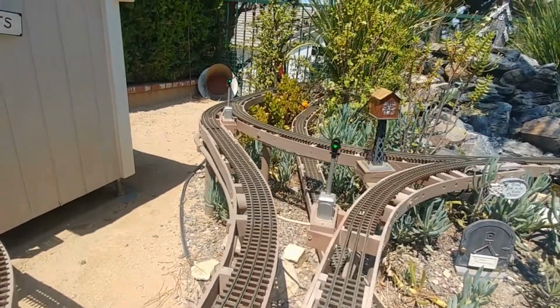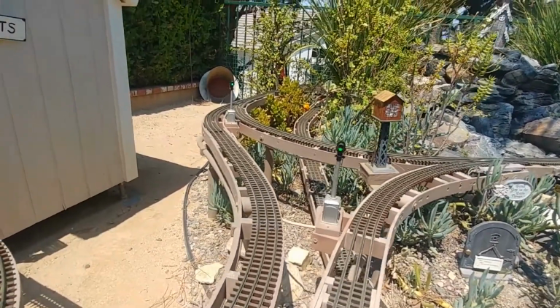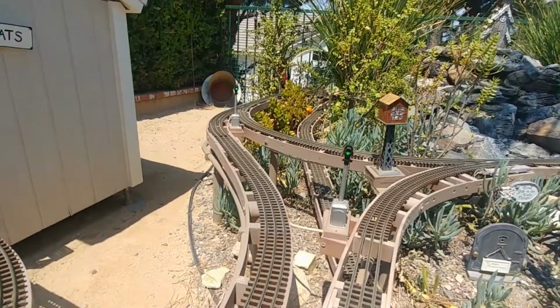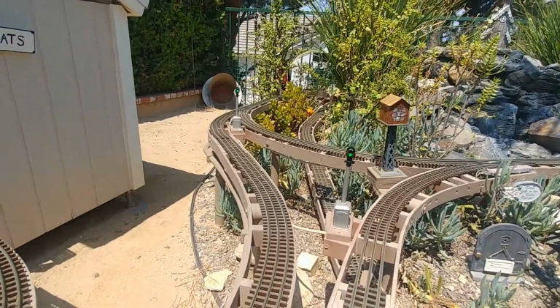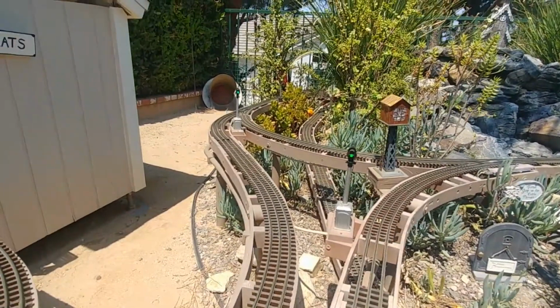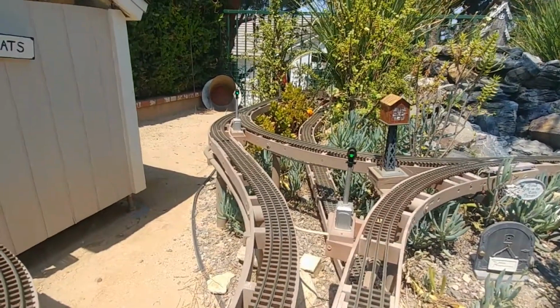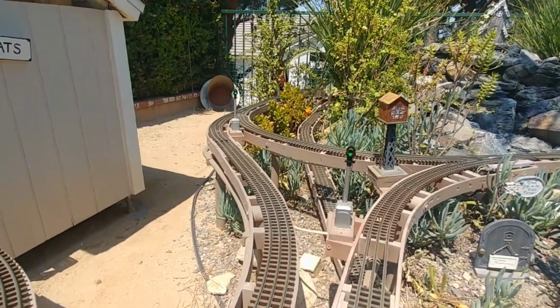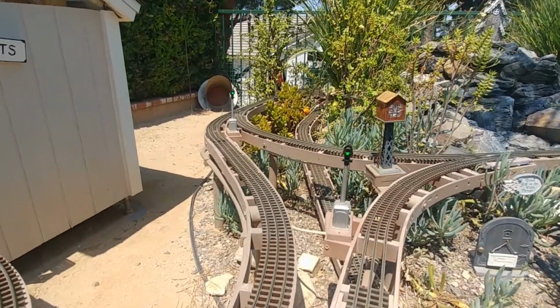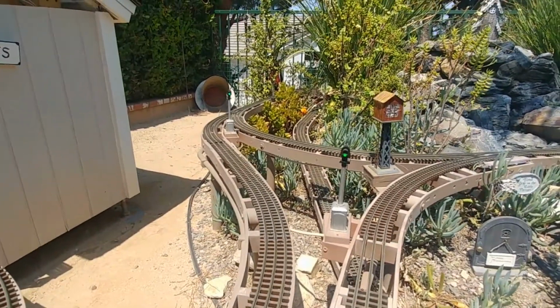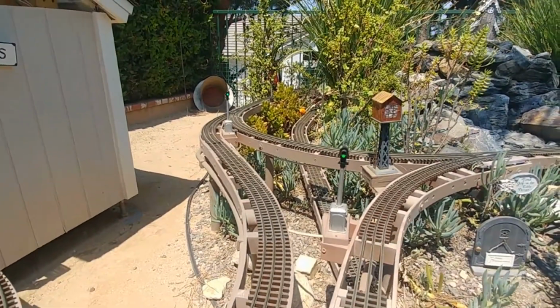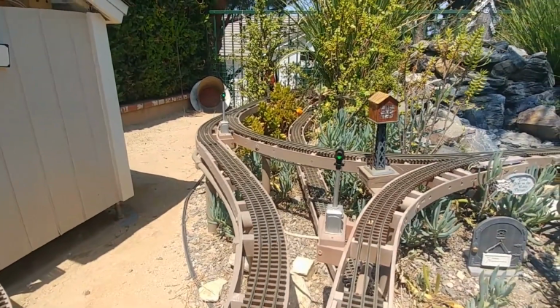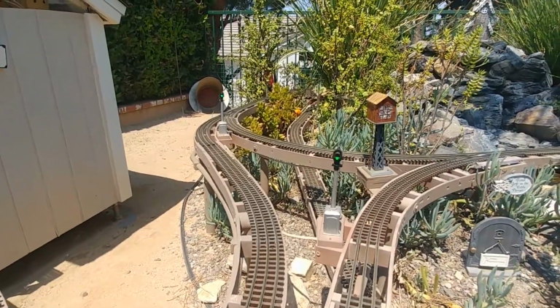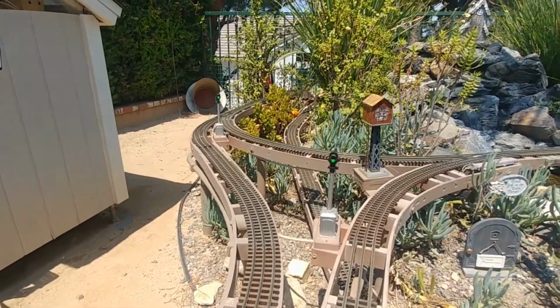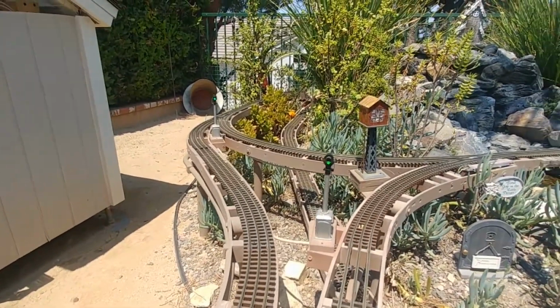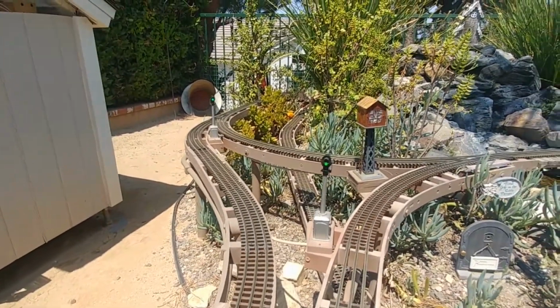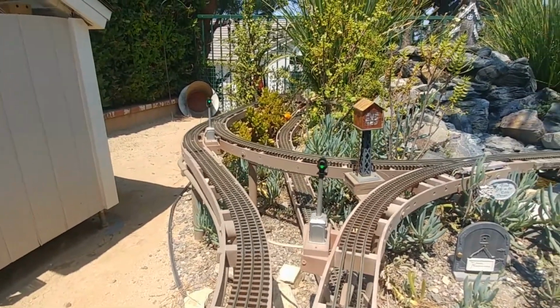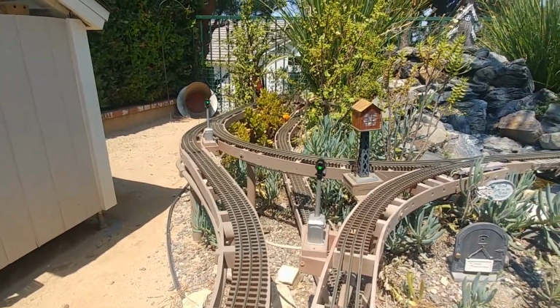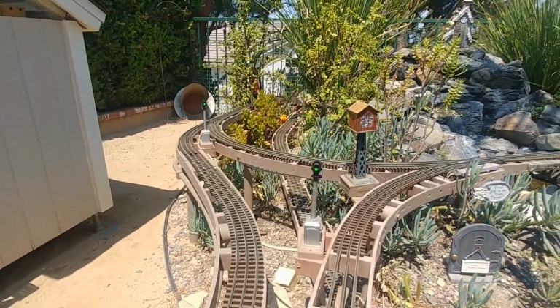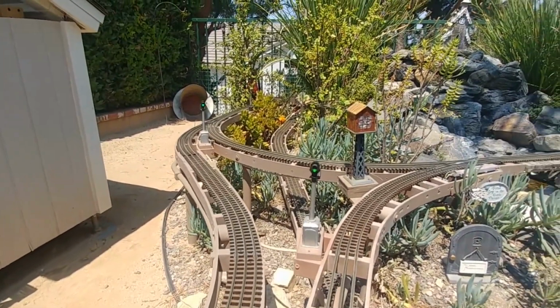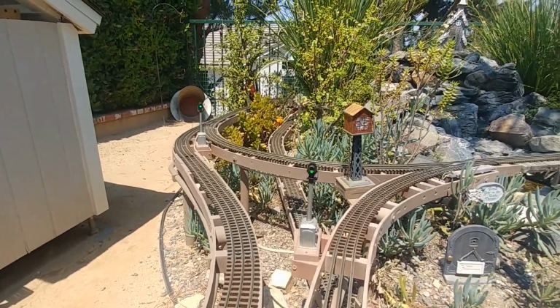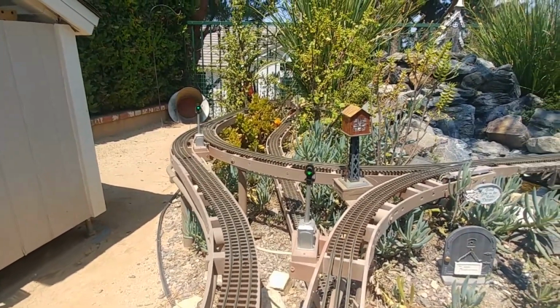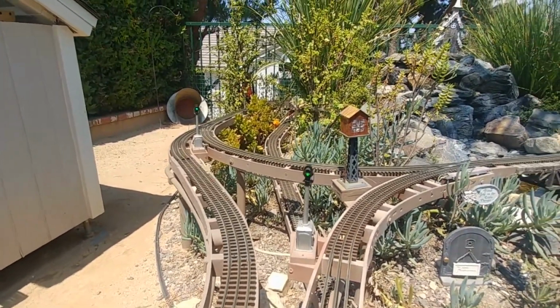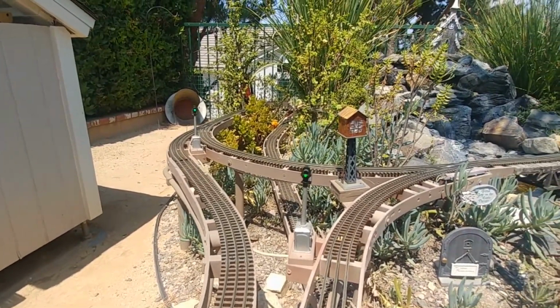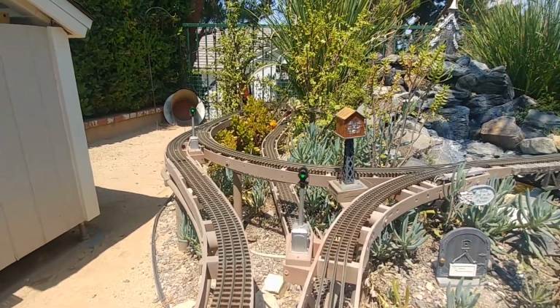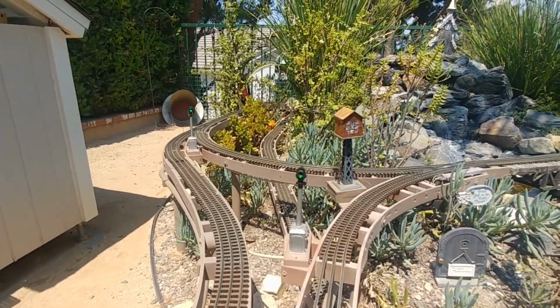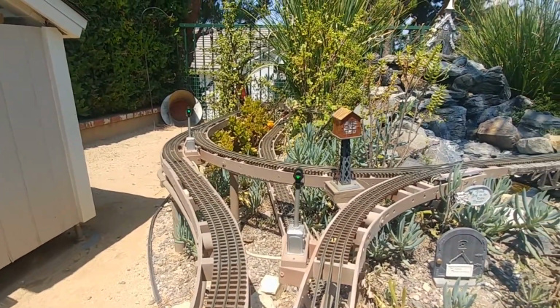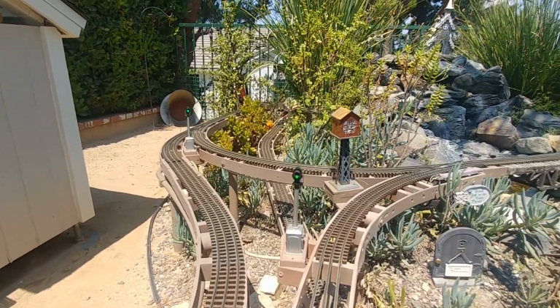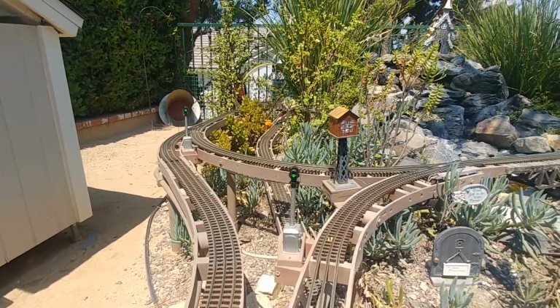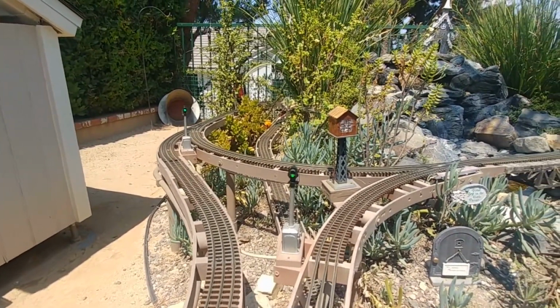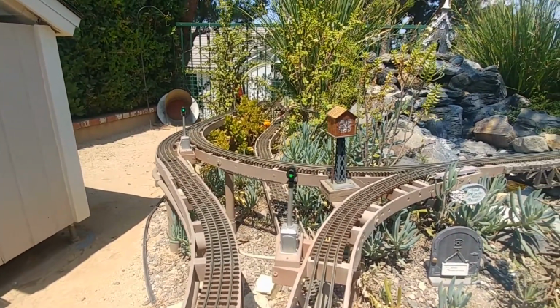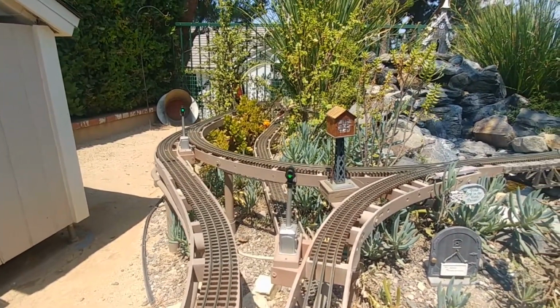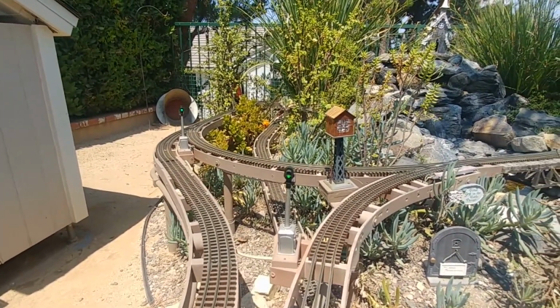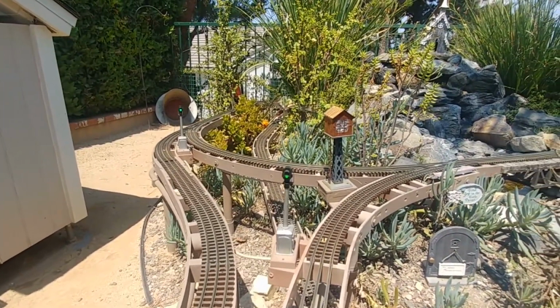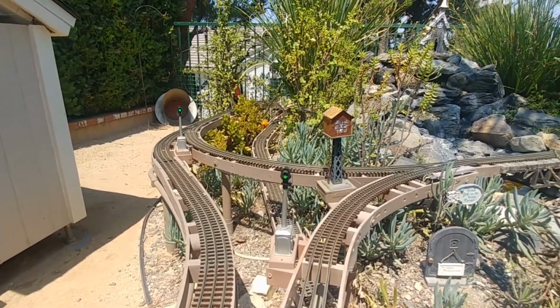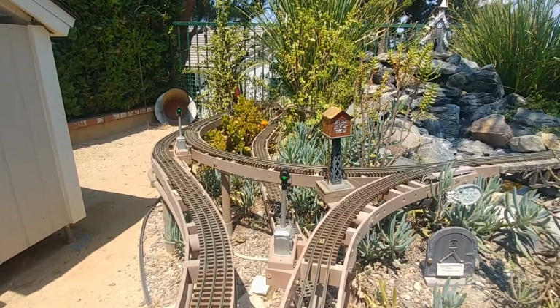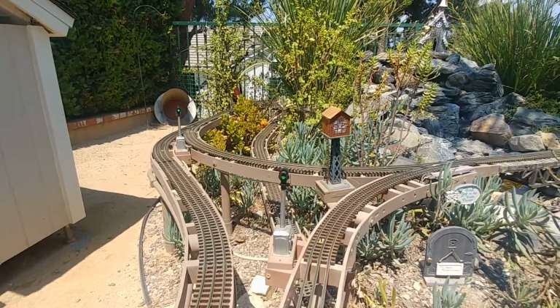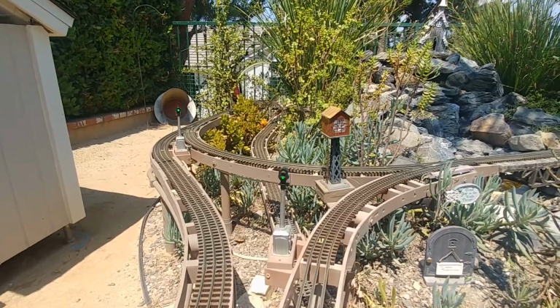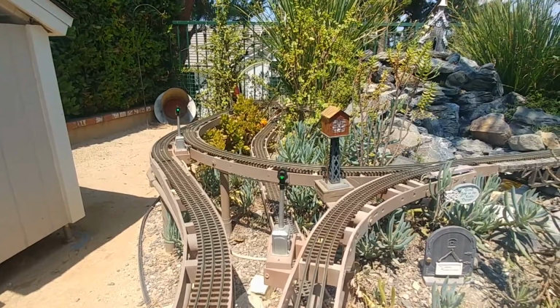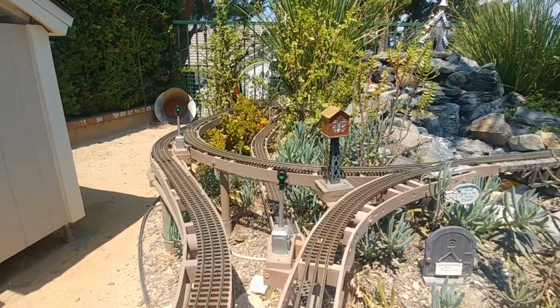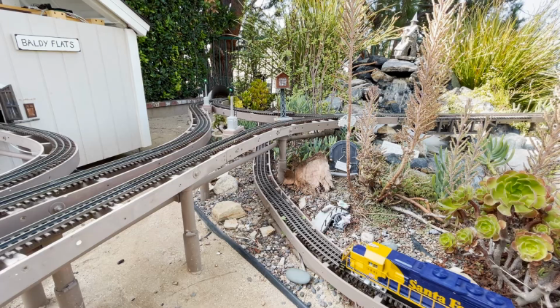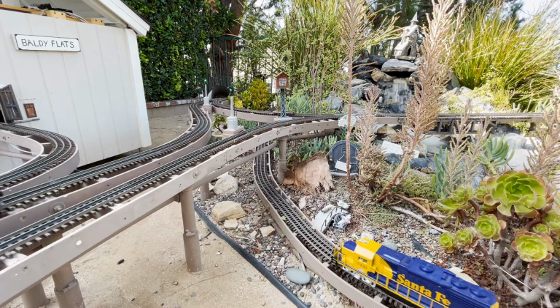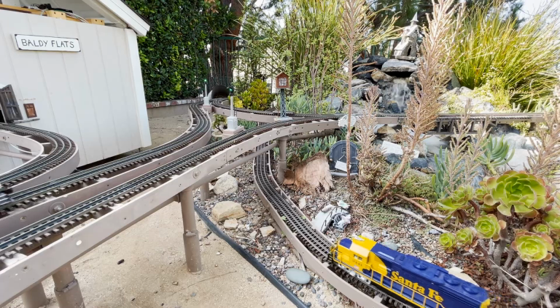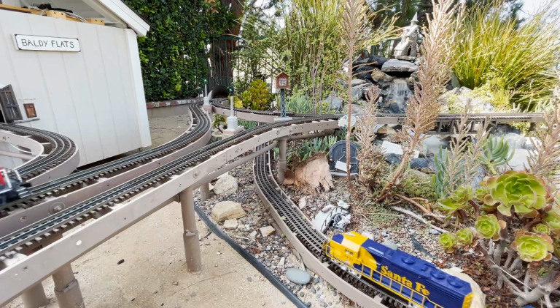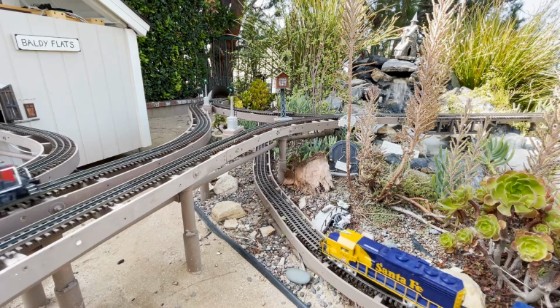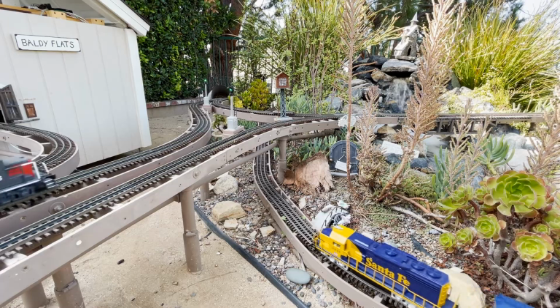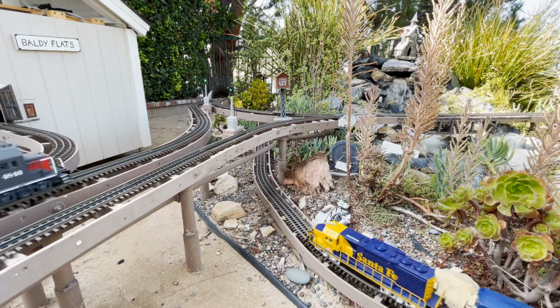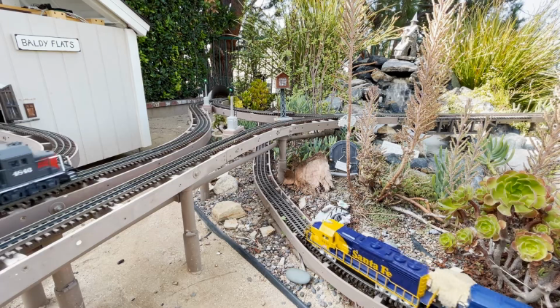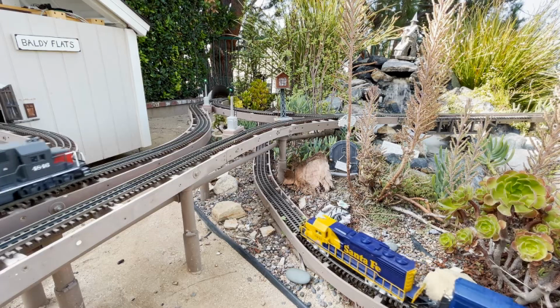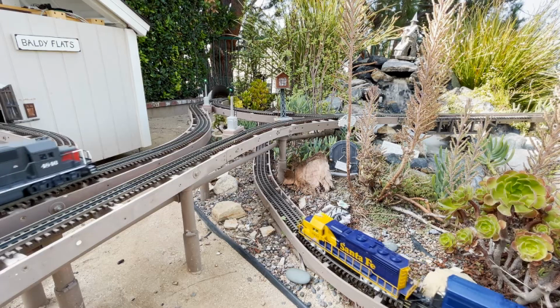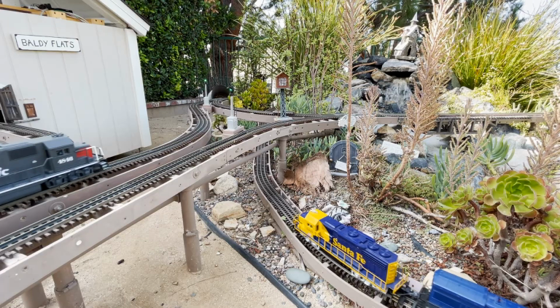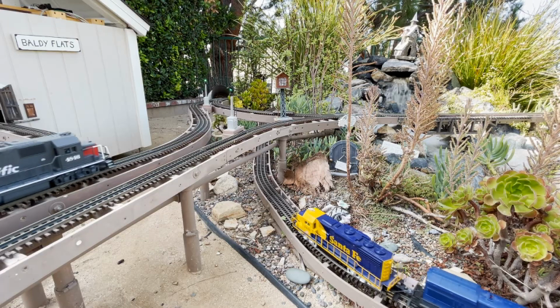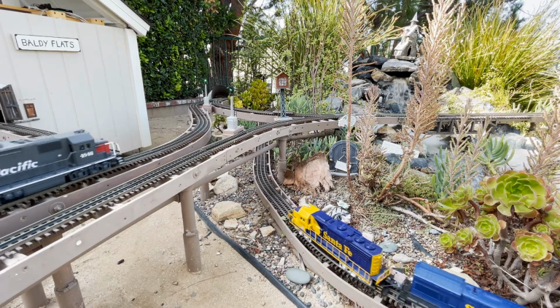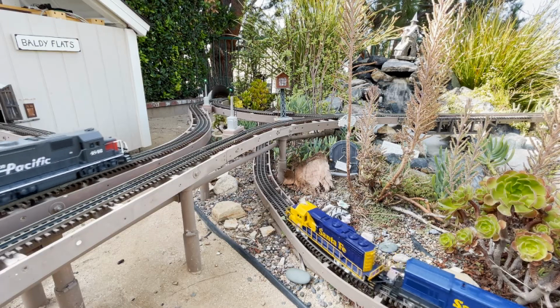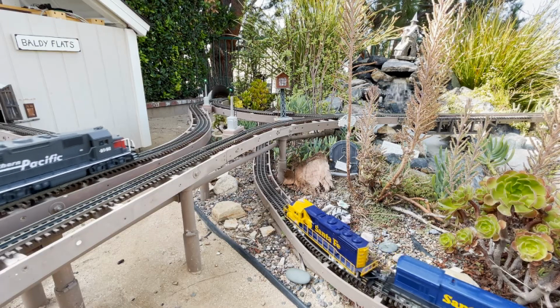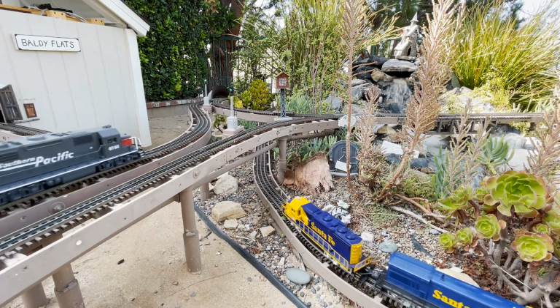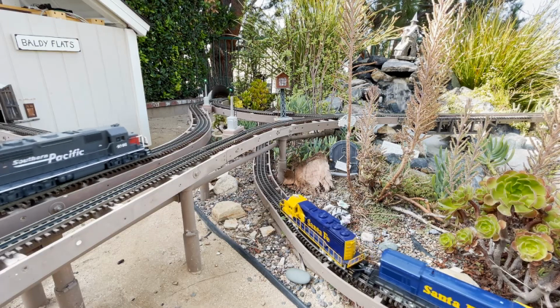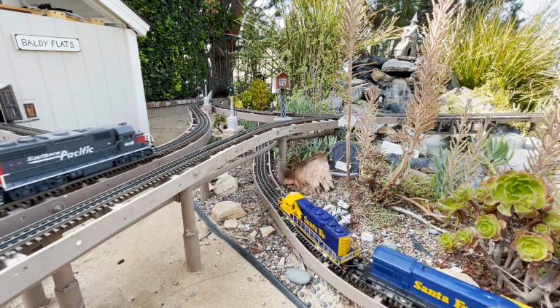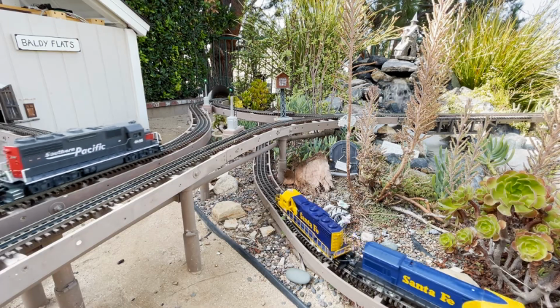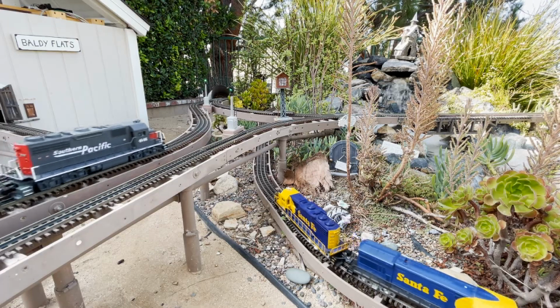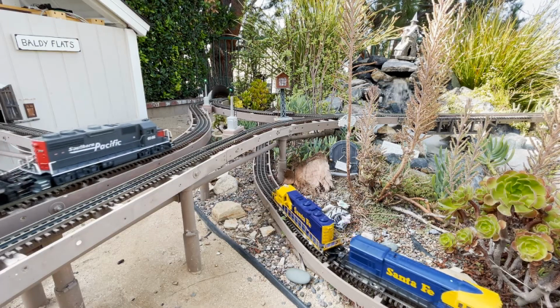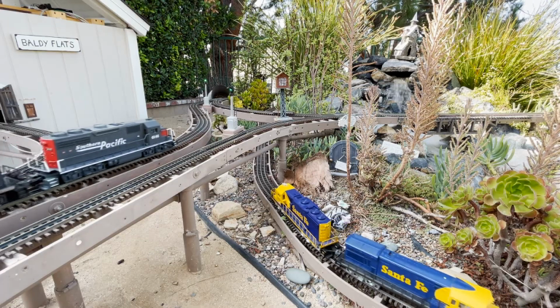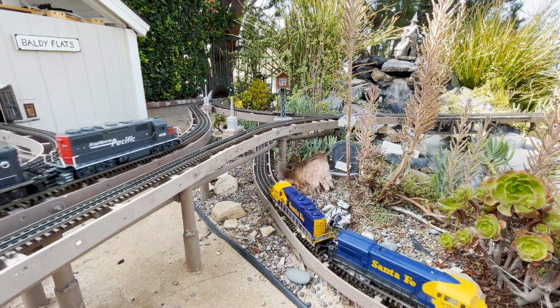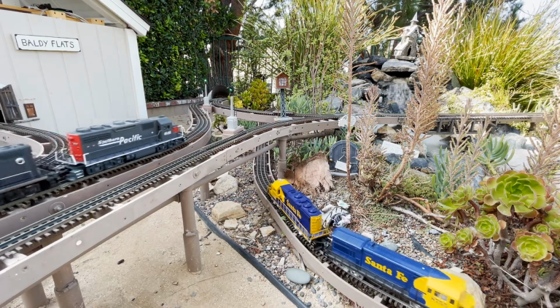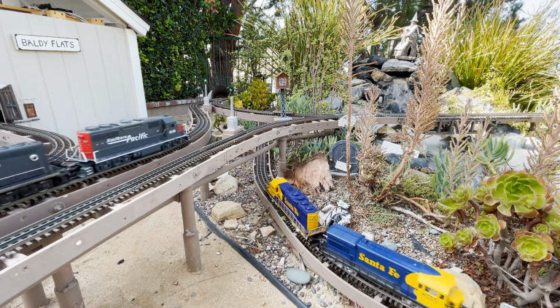Hey everyone, welcome back to the channel. So in this episode, this is an update to the block signal episode I did over a year ago.